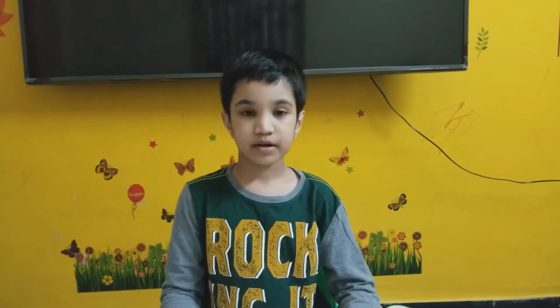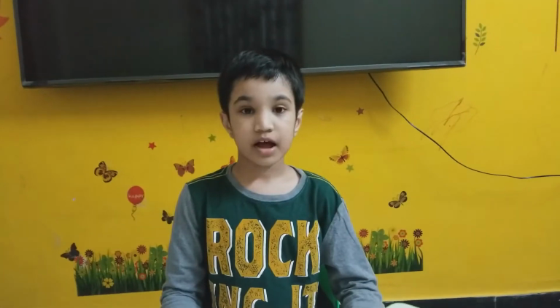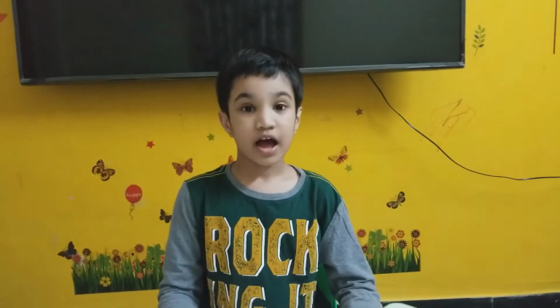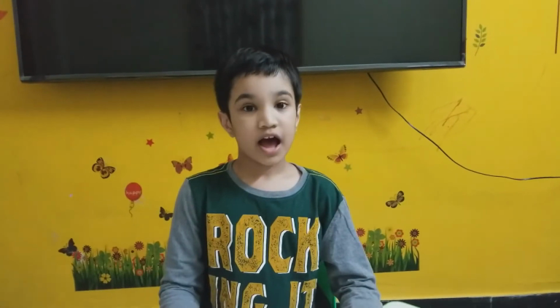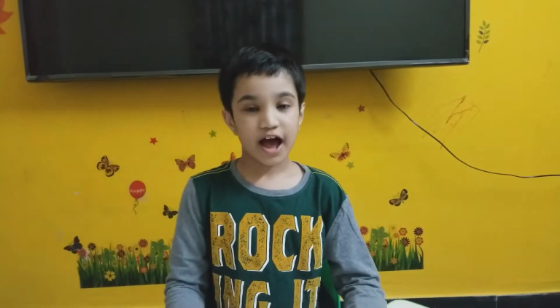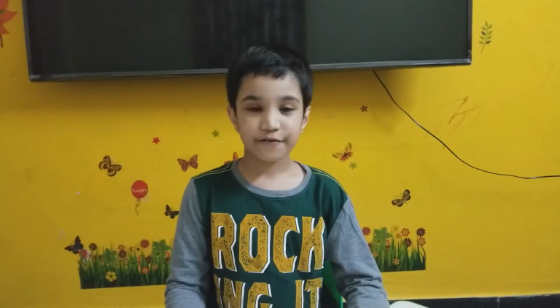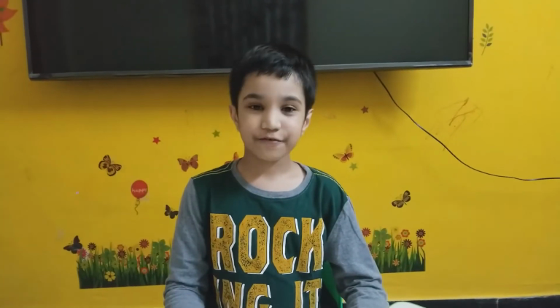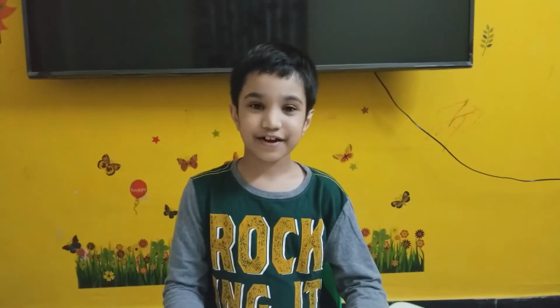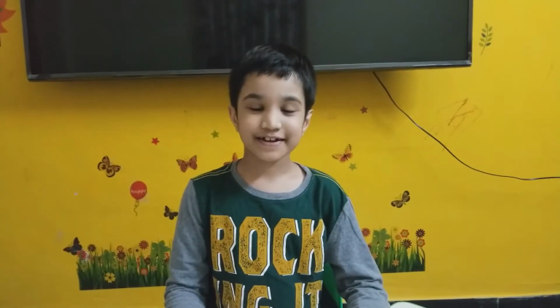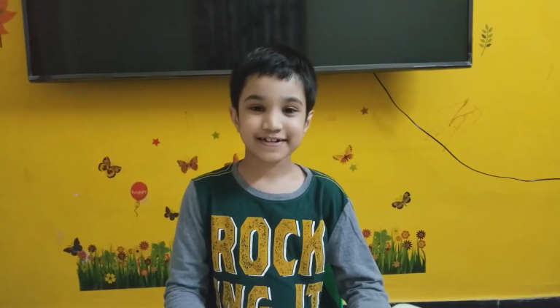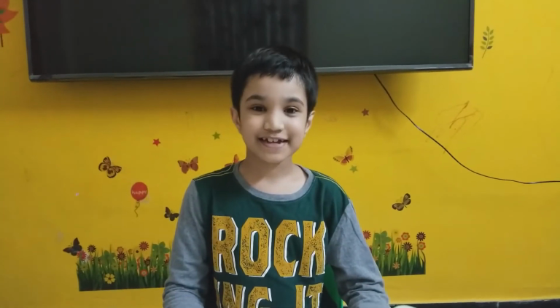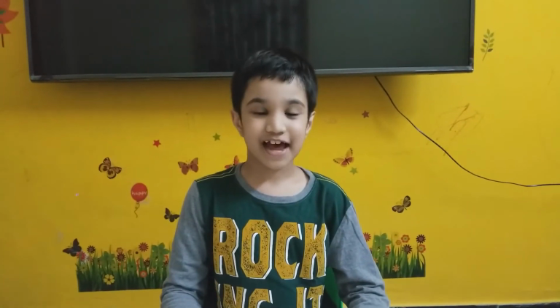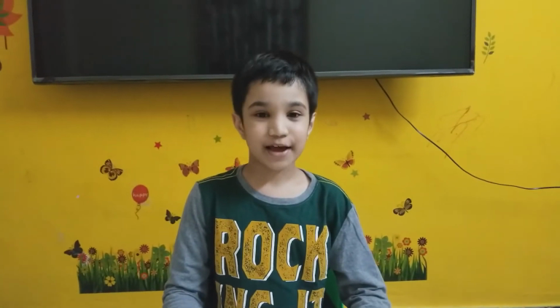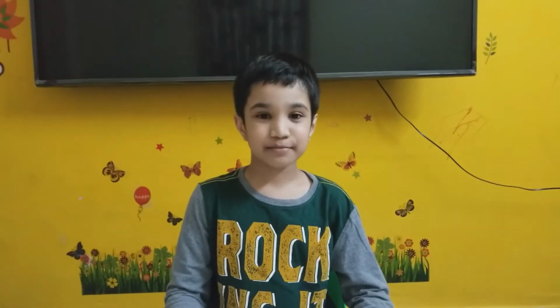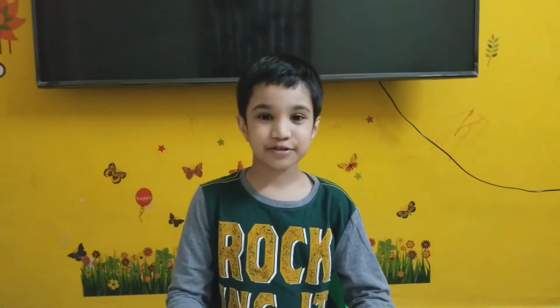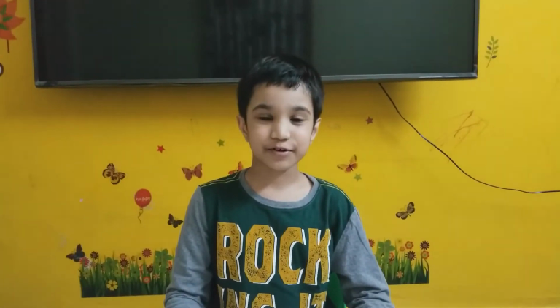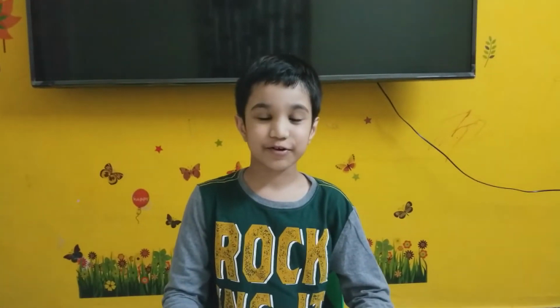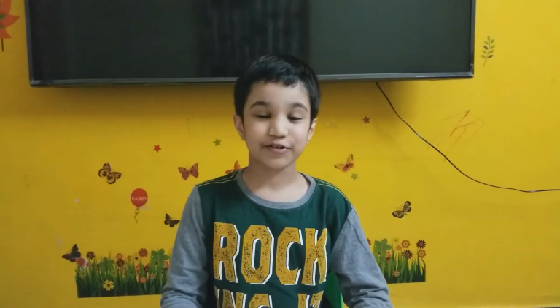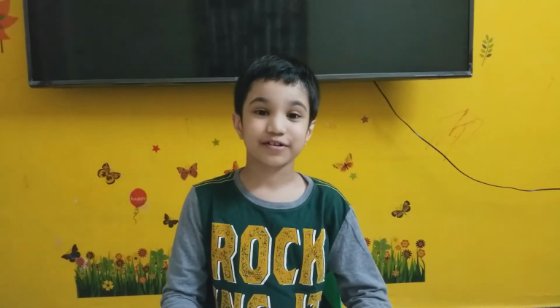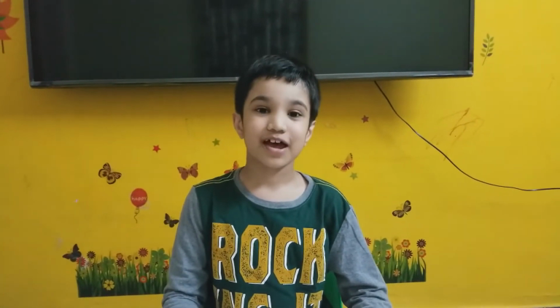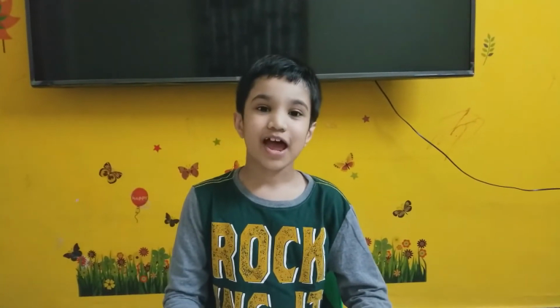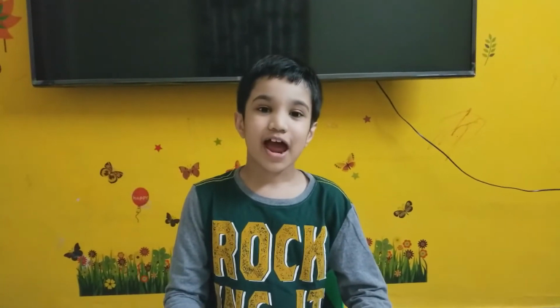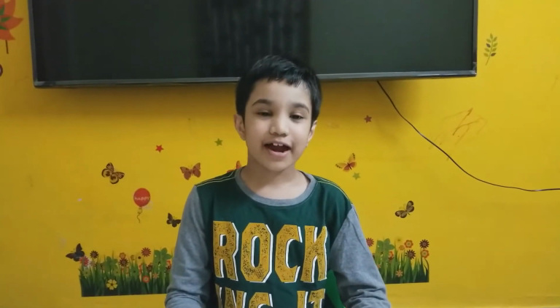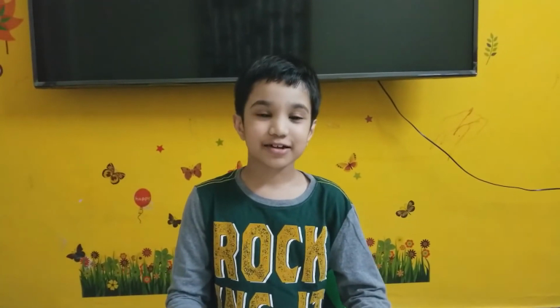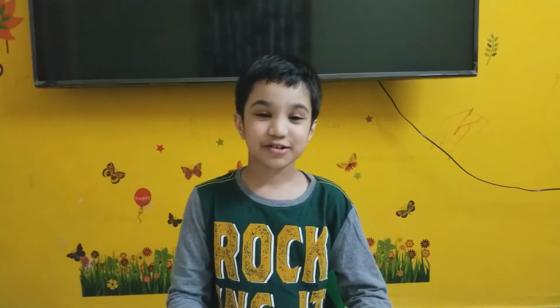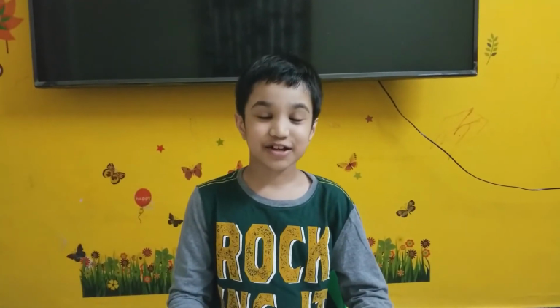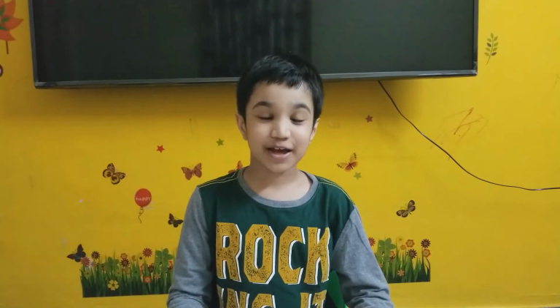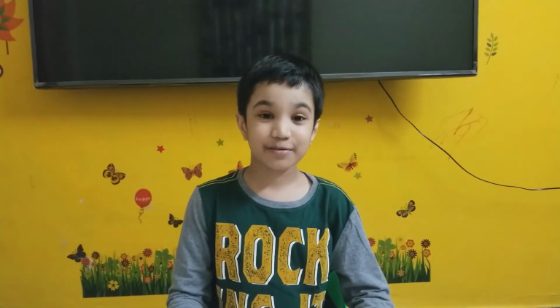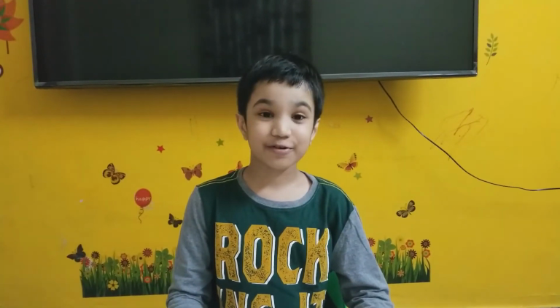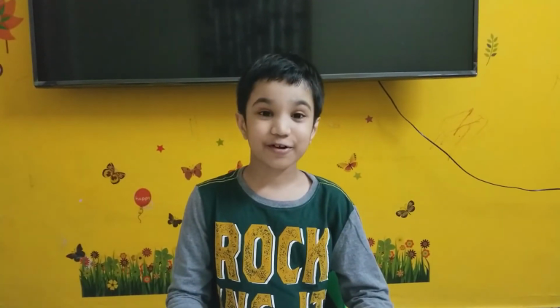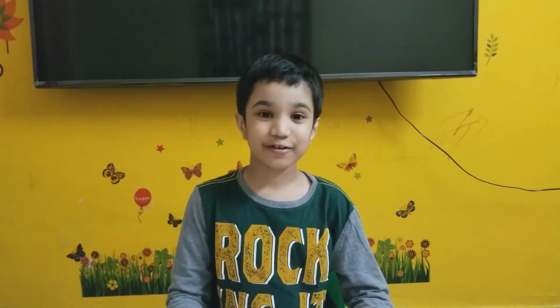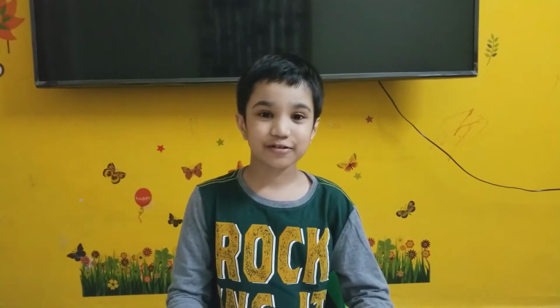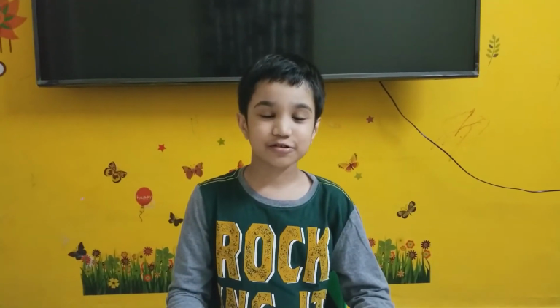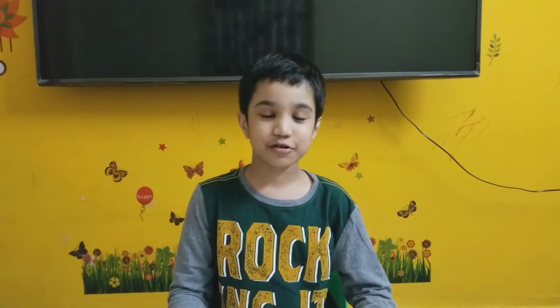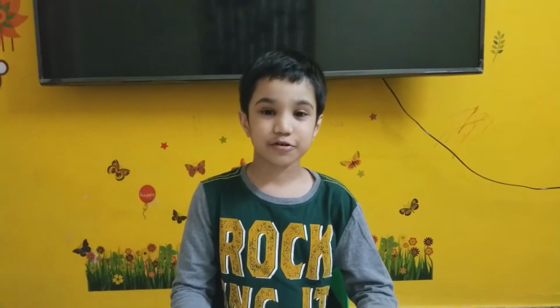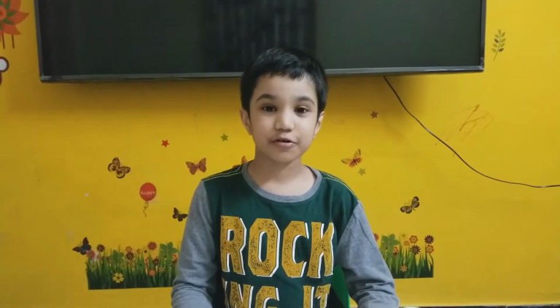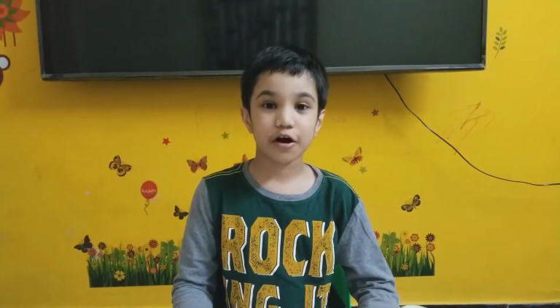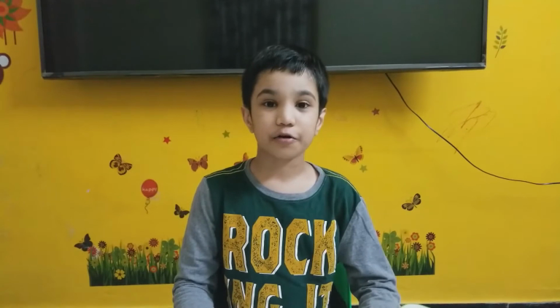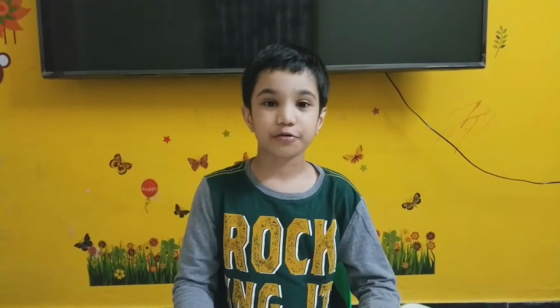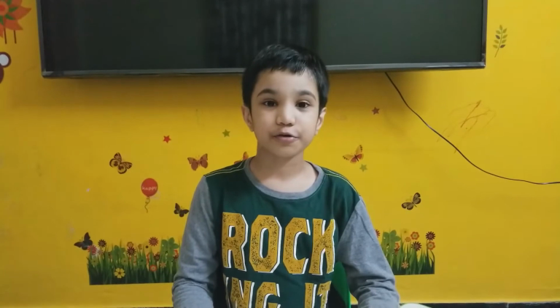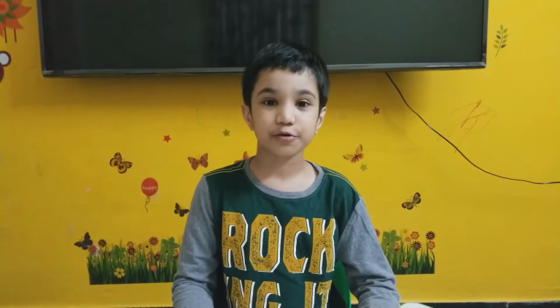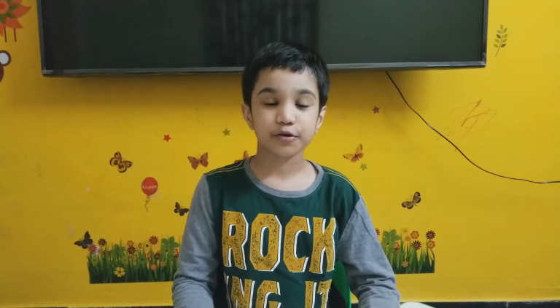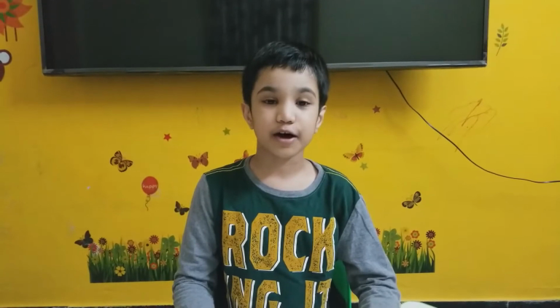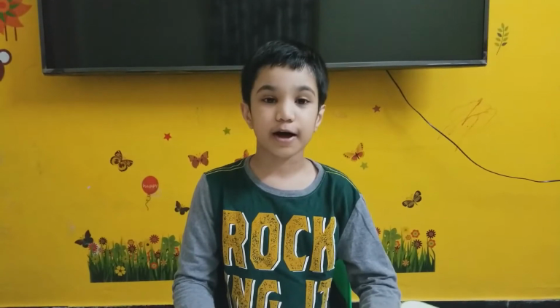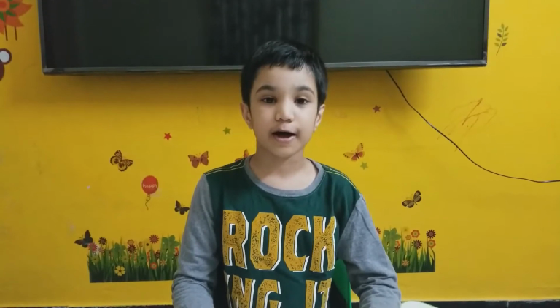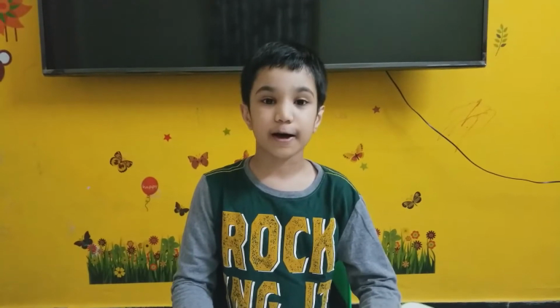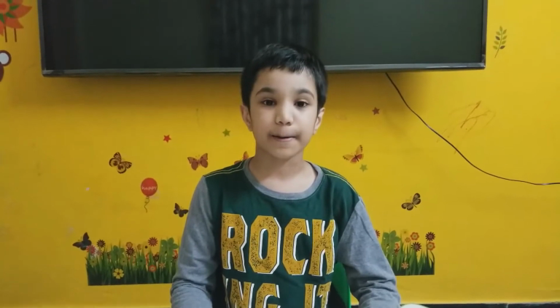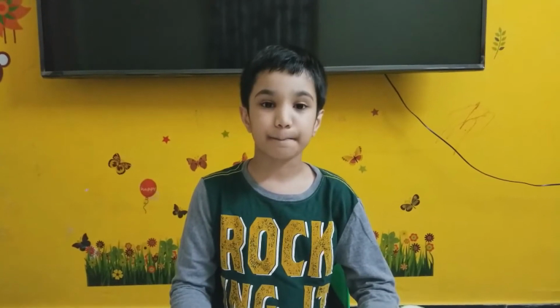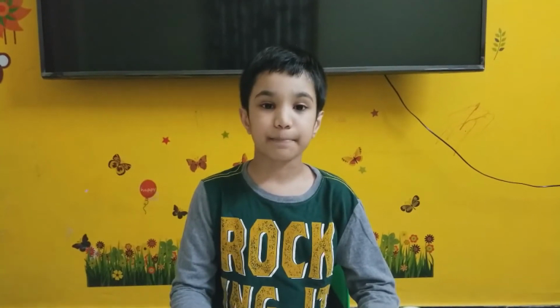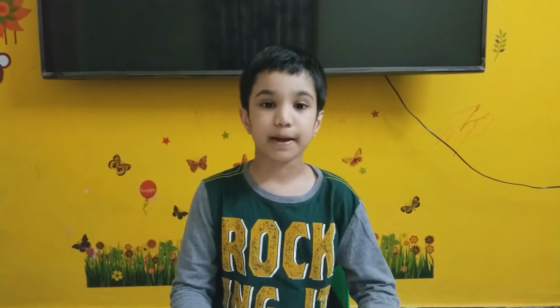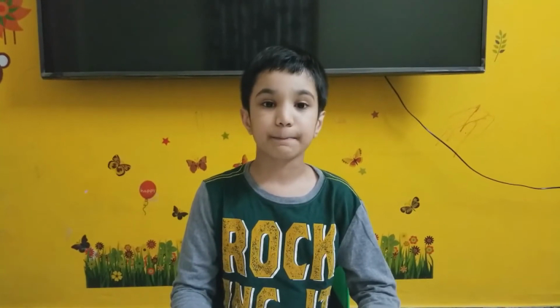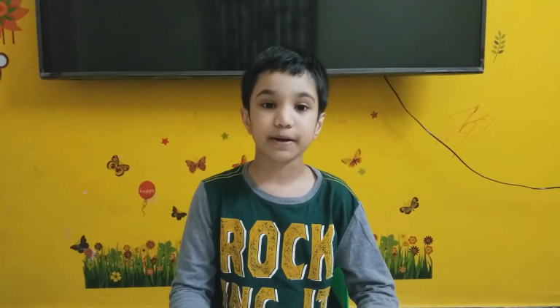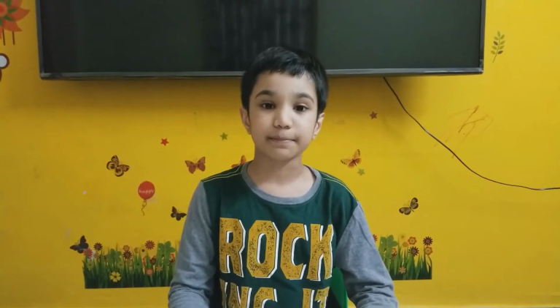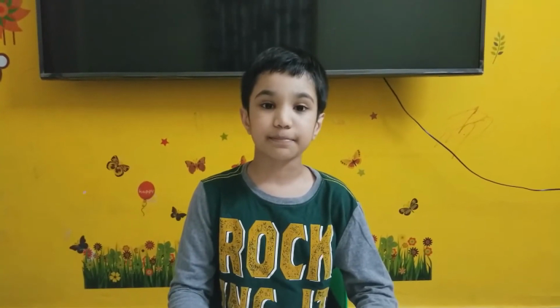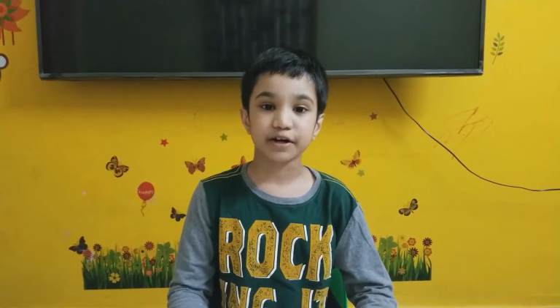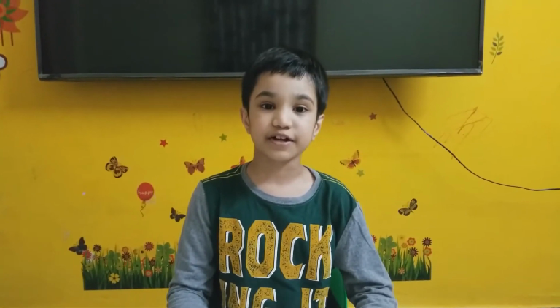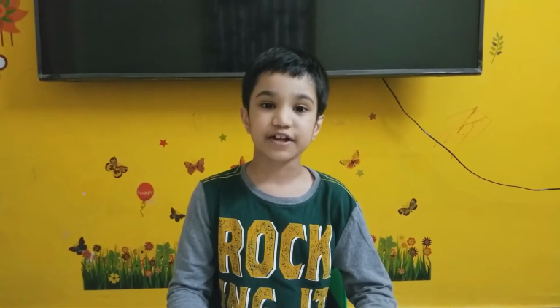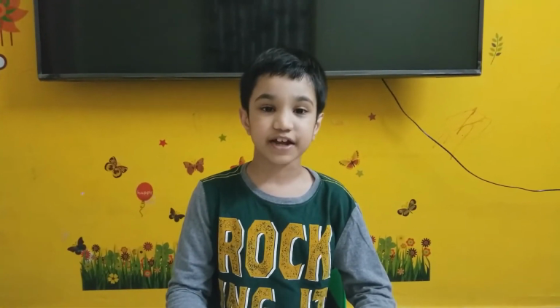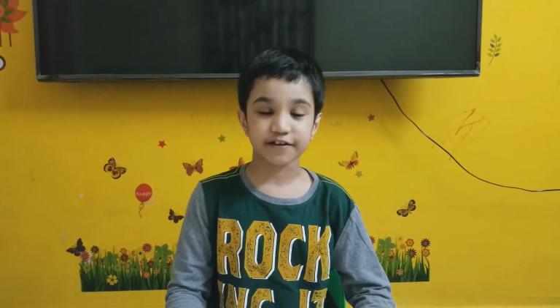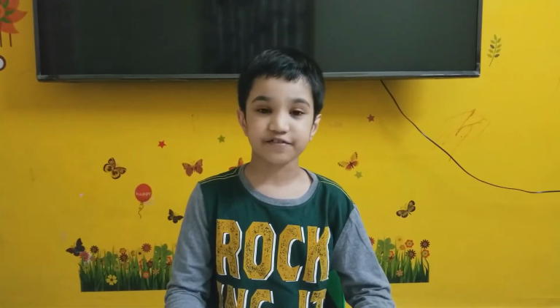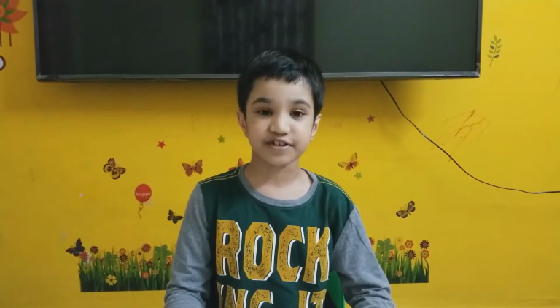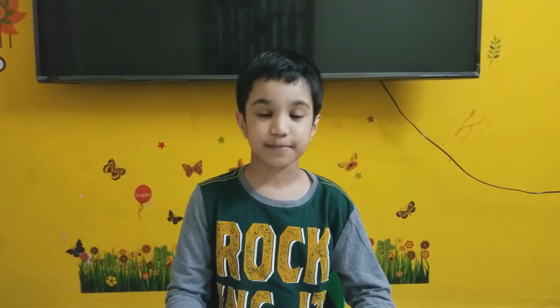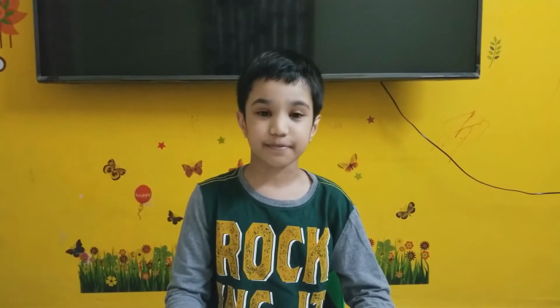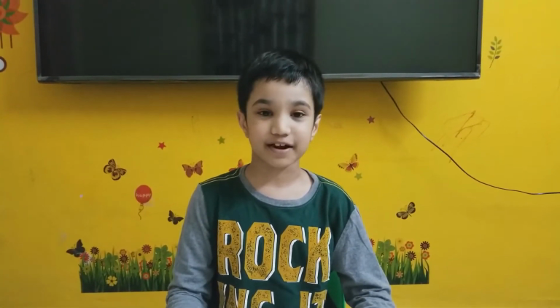Hi friends, I am Subrut and today I am going to show you how to do a paper birthday gift surprise.